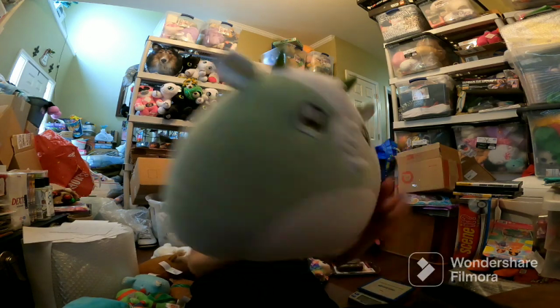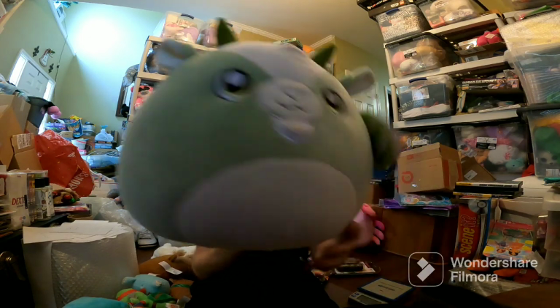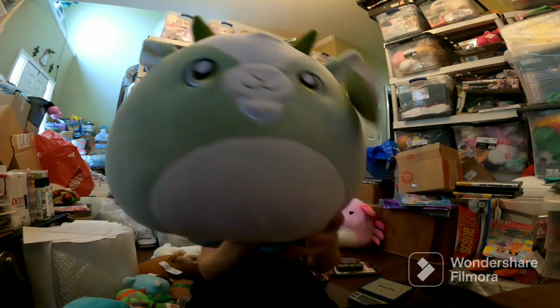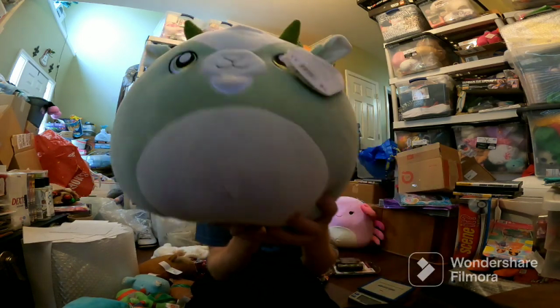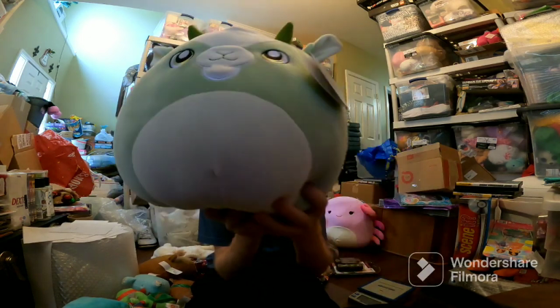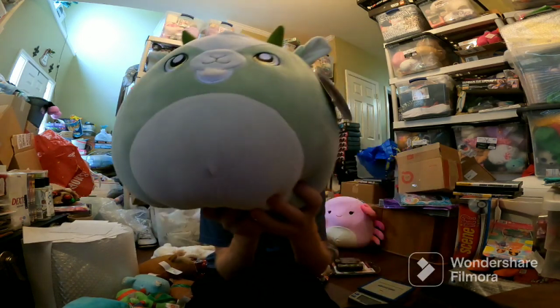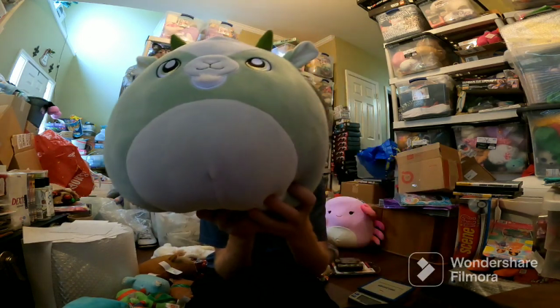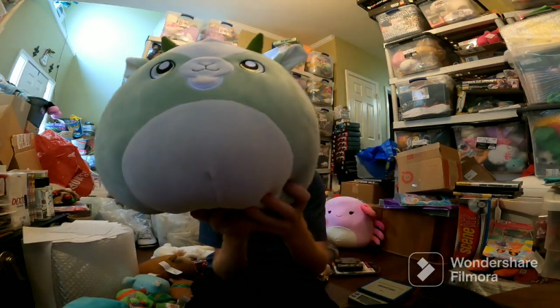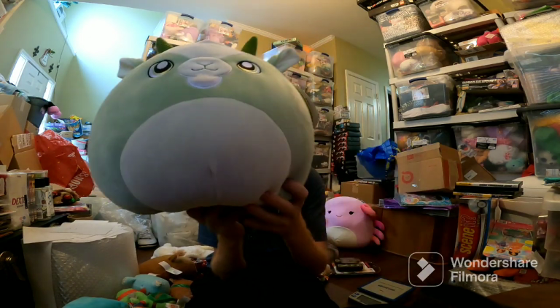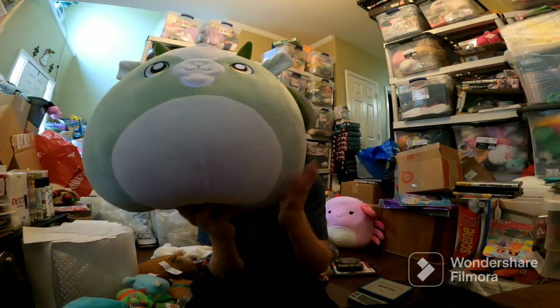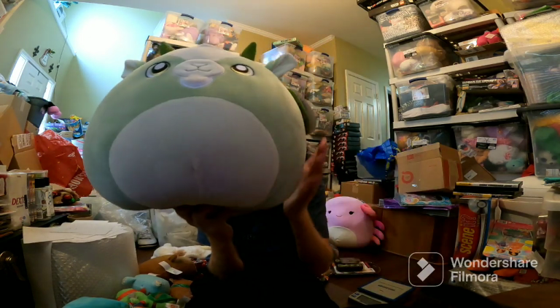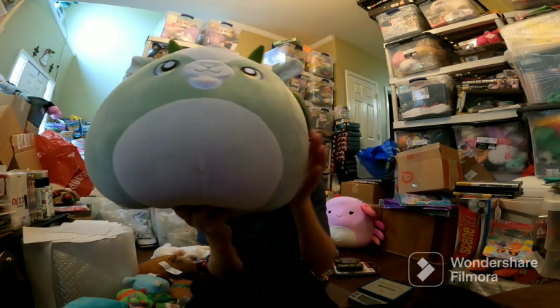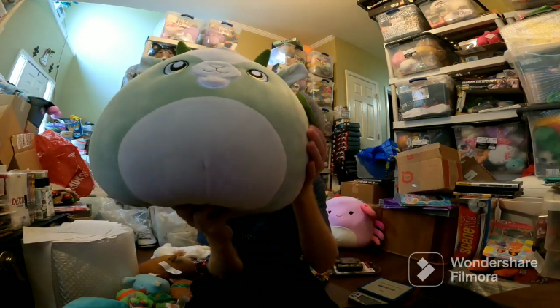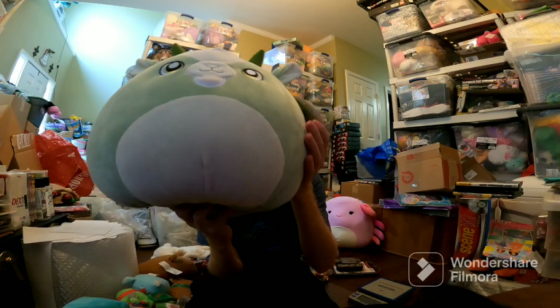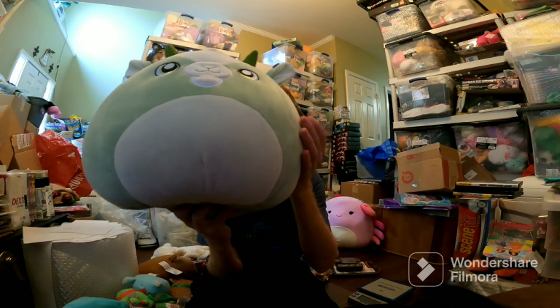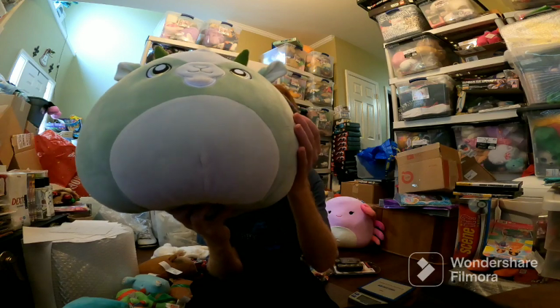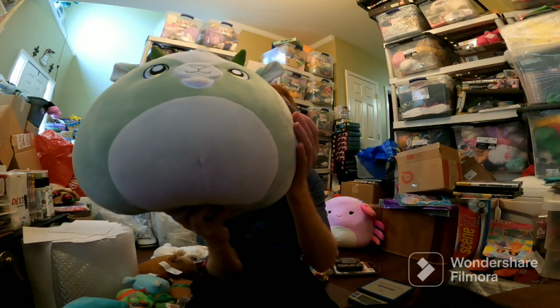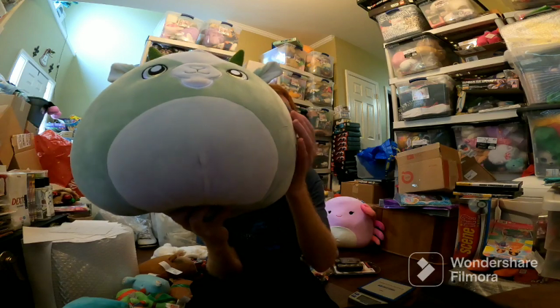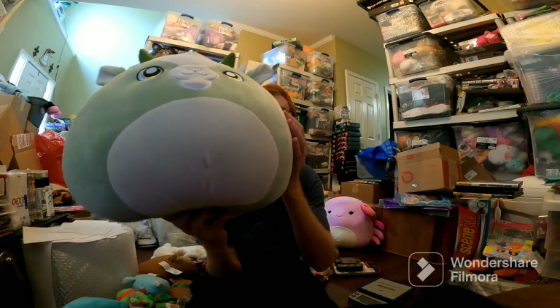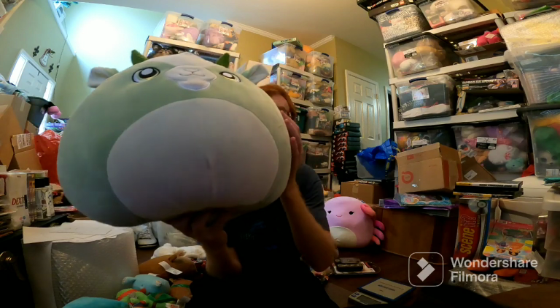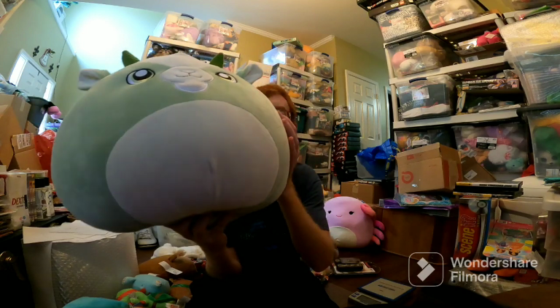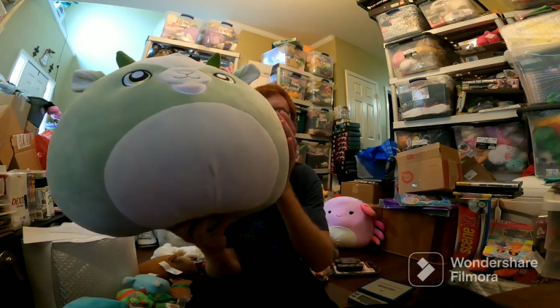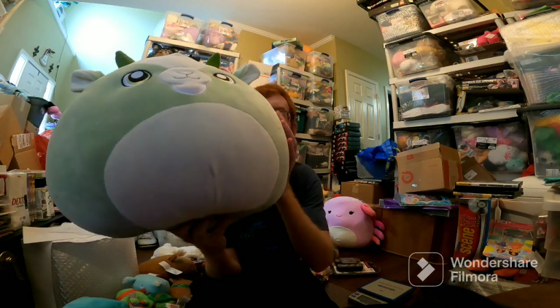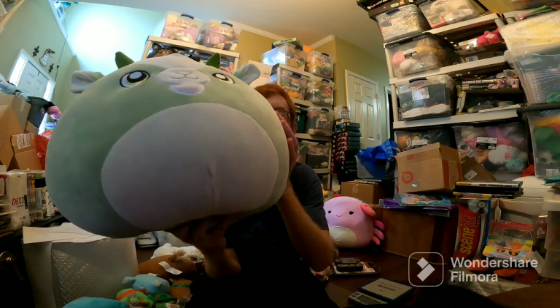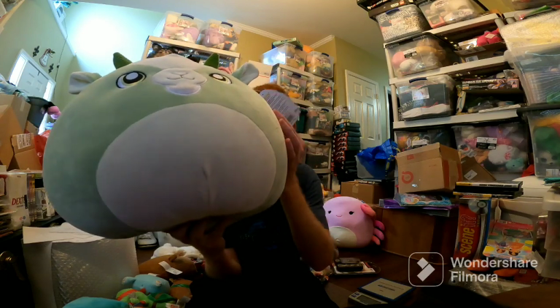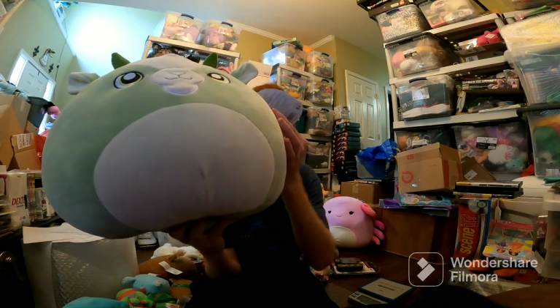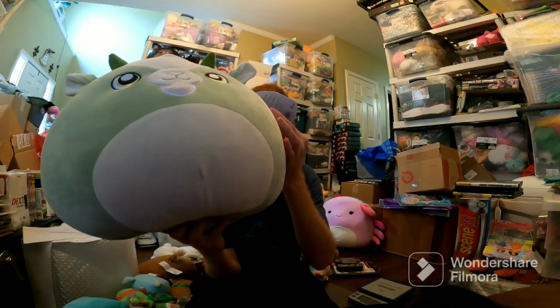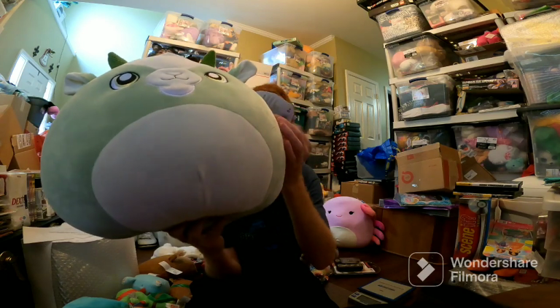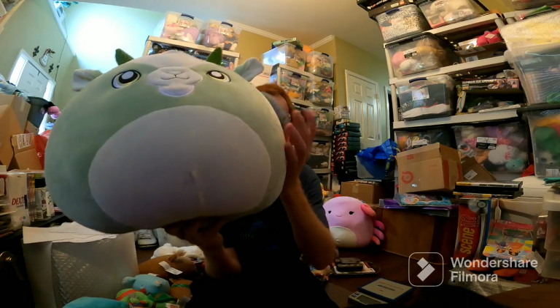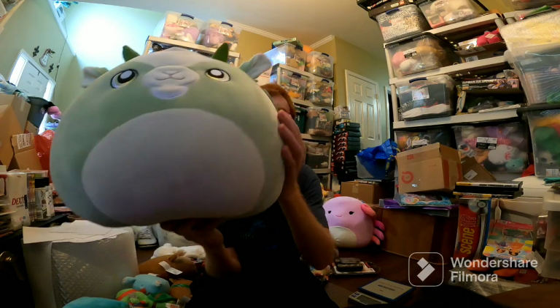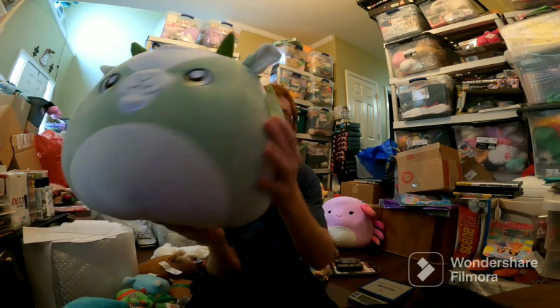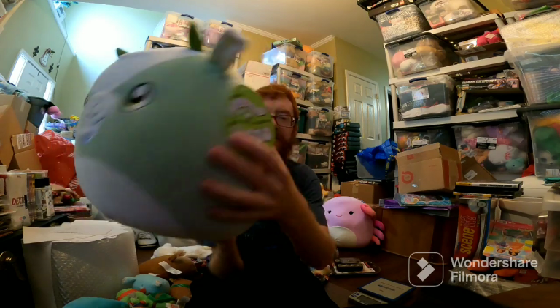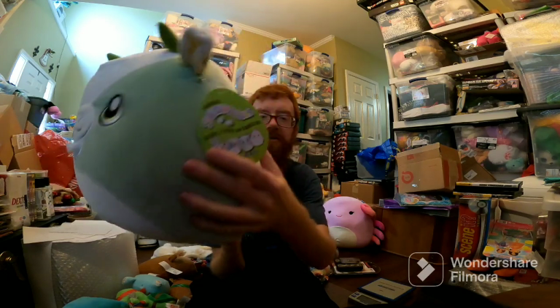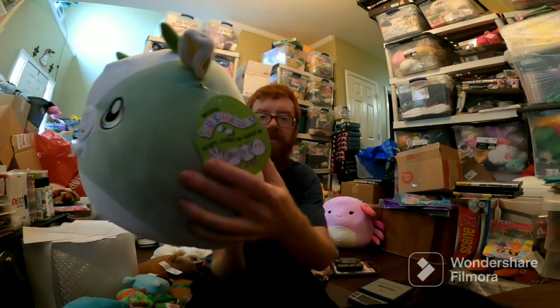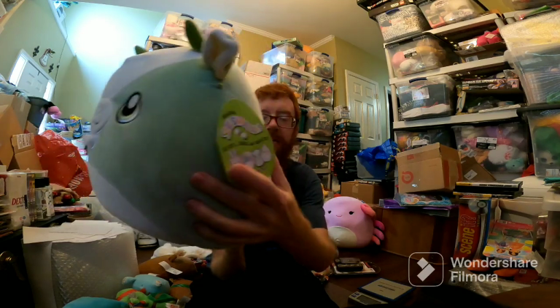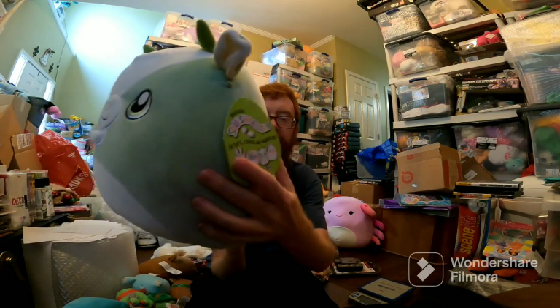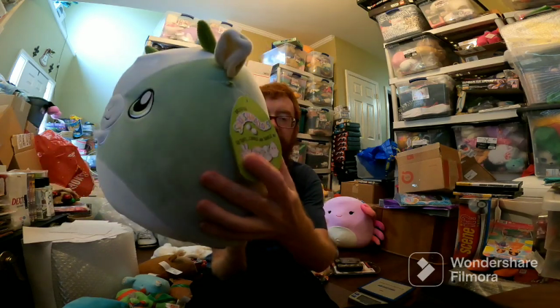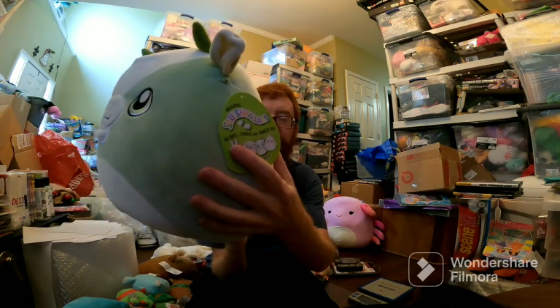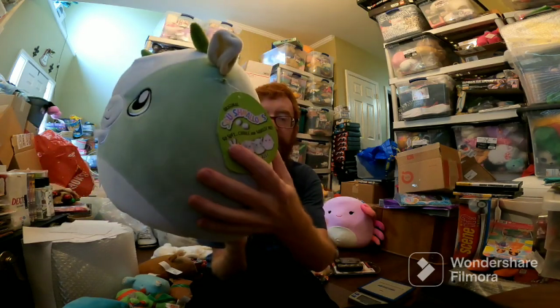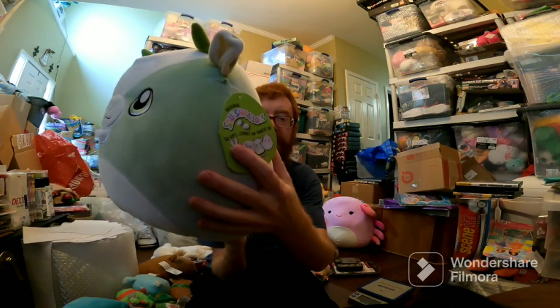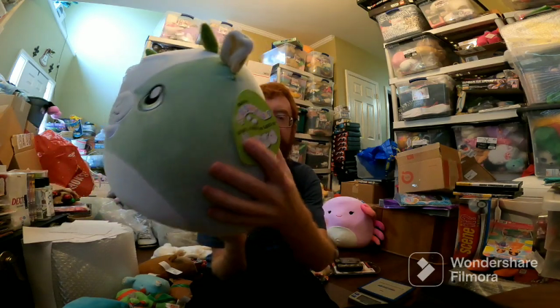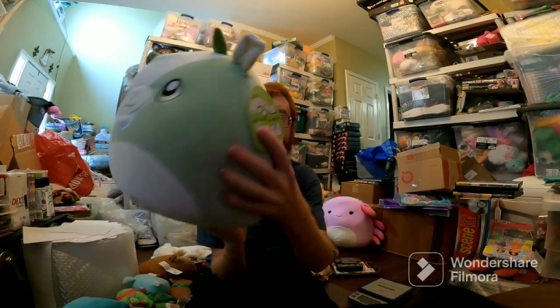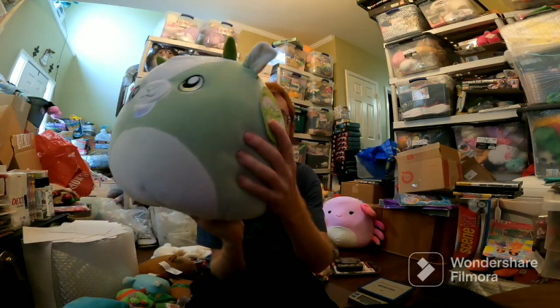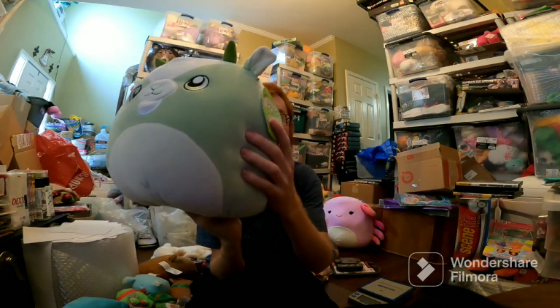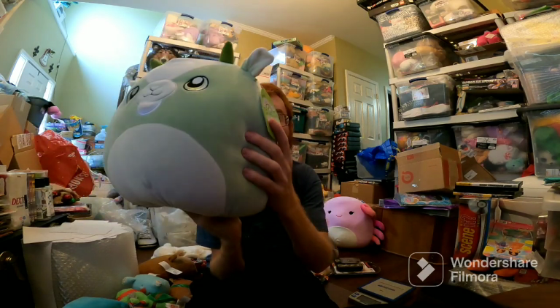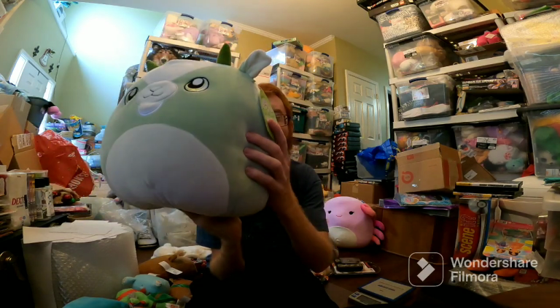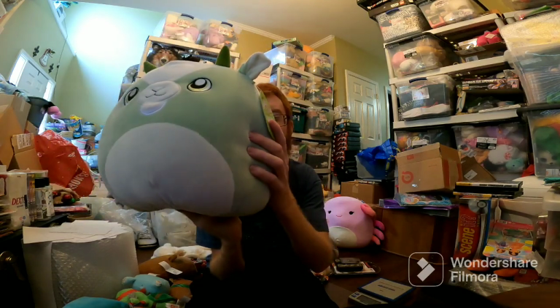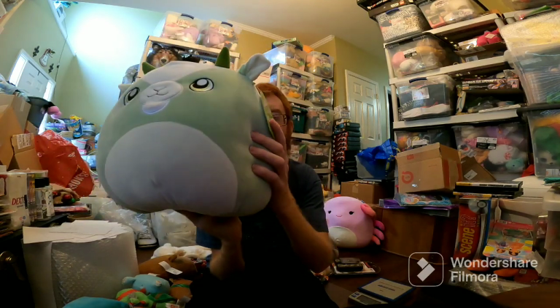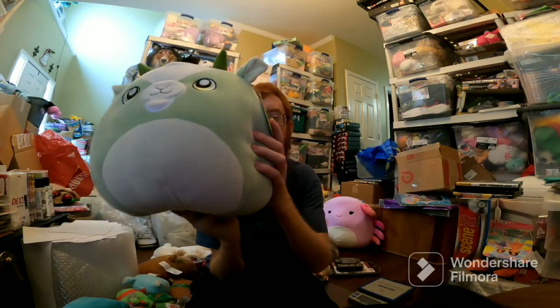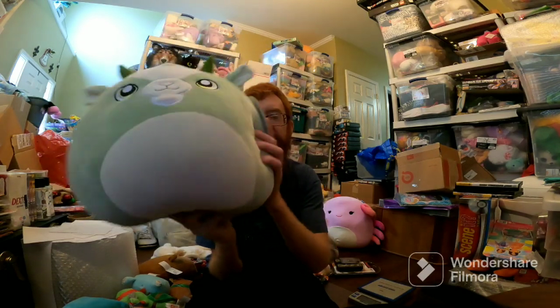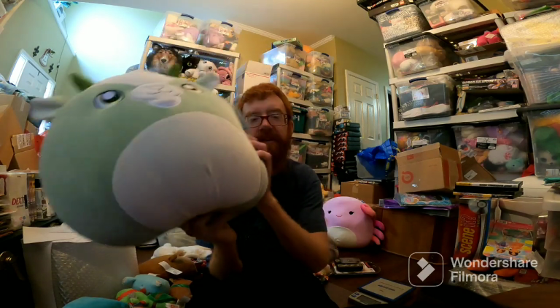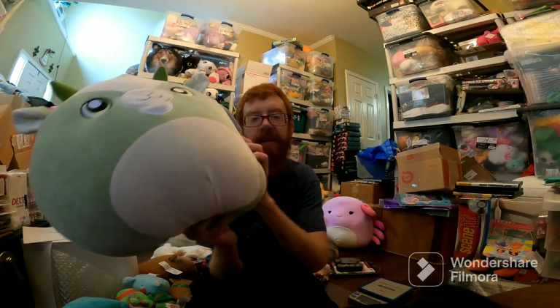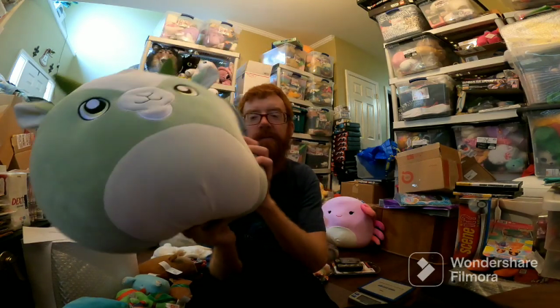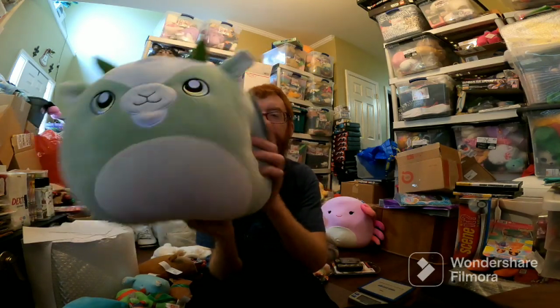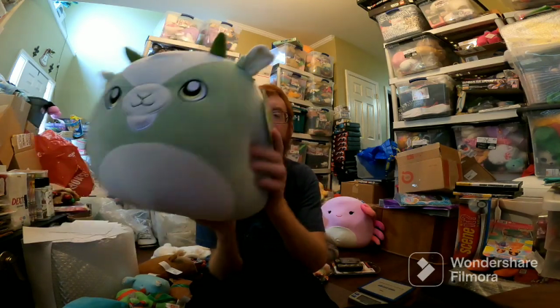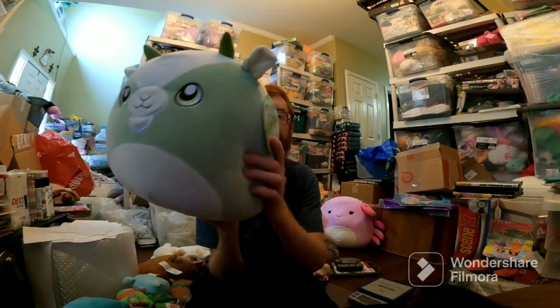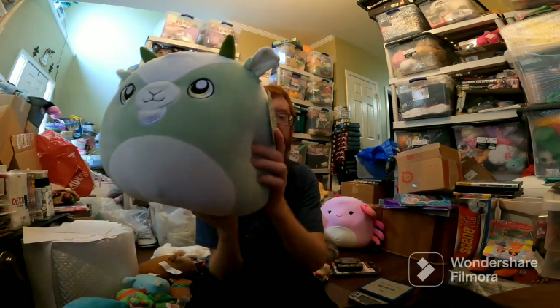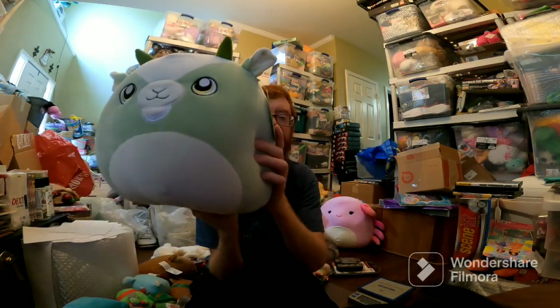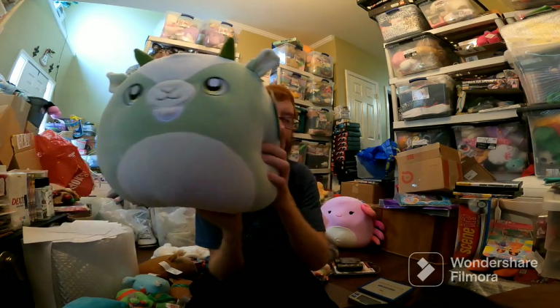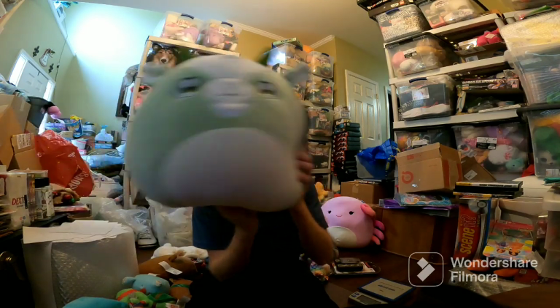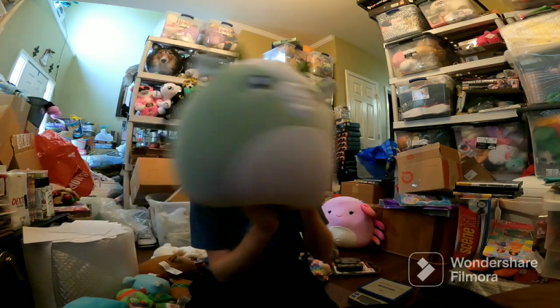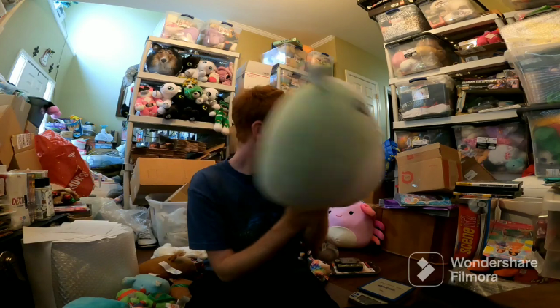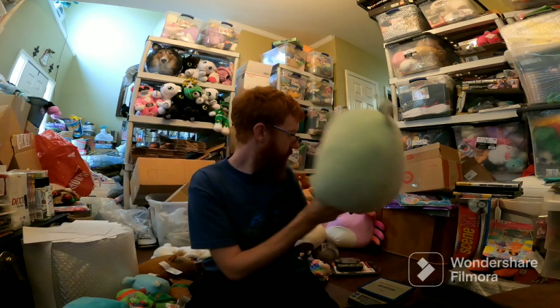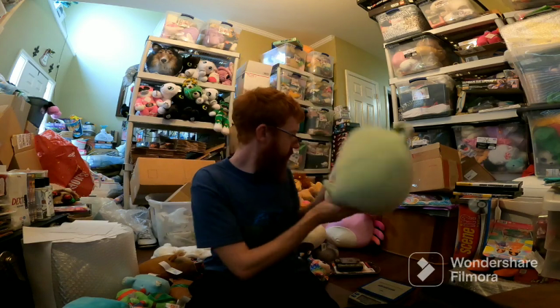Palmer the goat sold for like $59 plus ship — I think it's an Easter exclusive, so I probably paid $10 for it maybe.